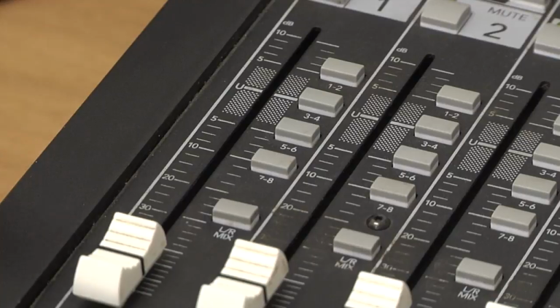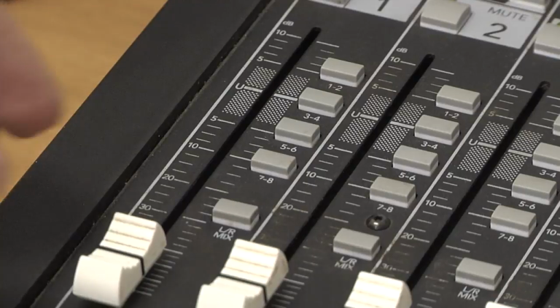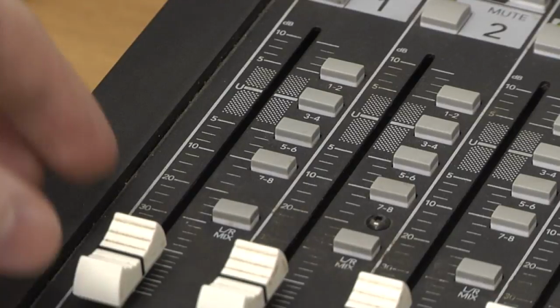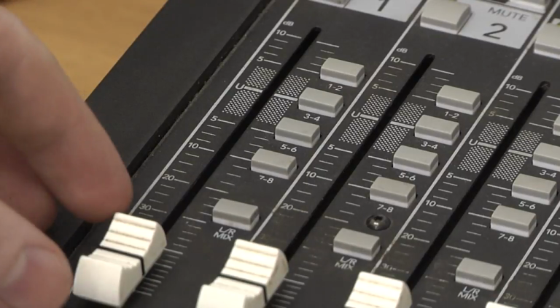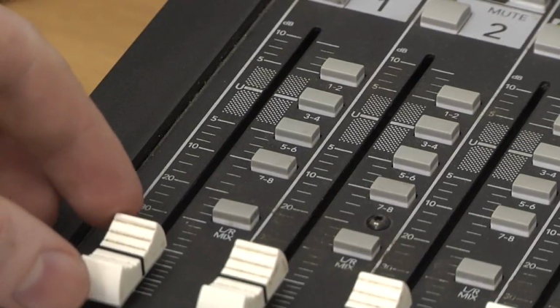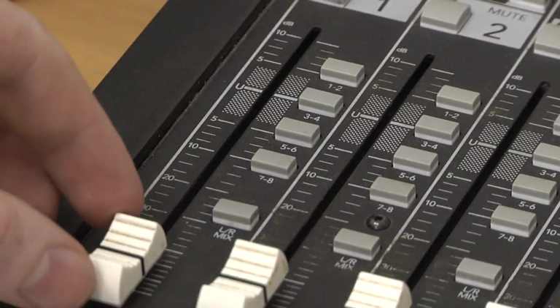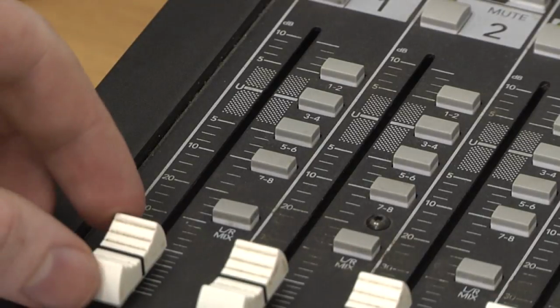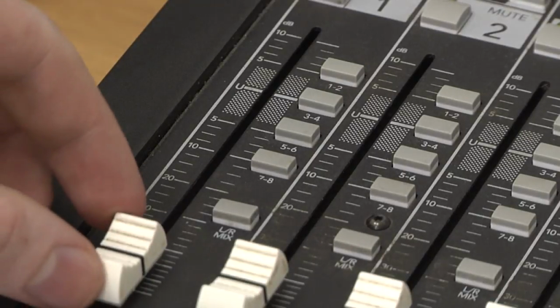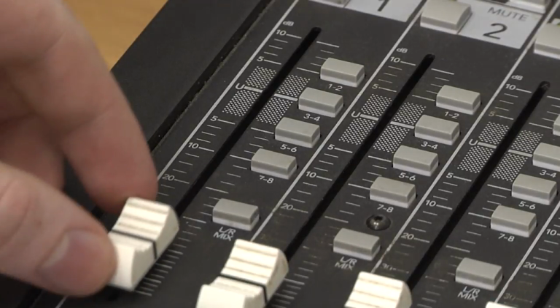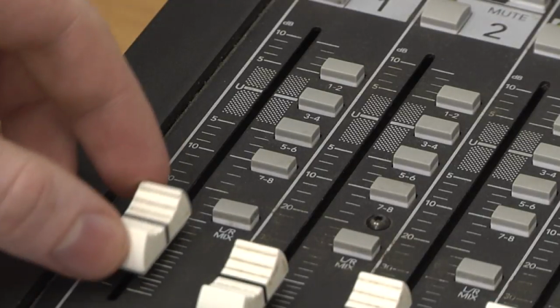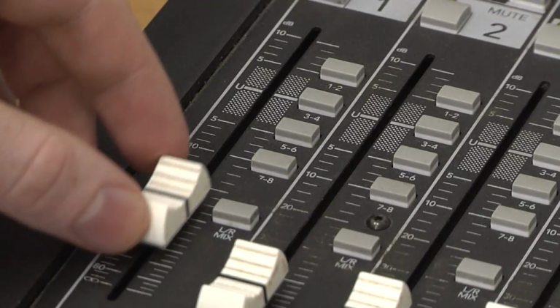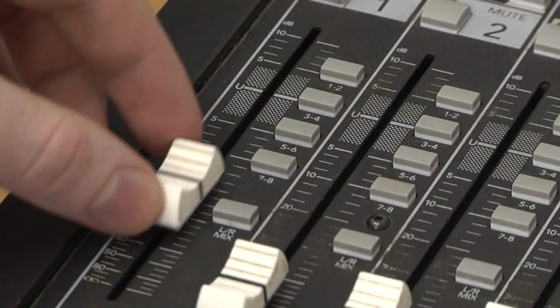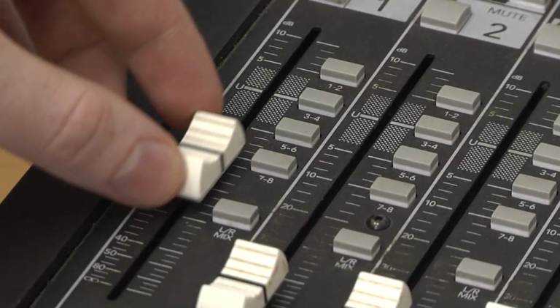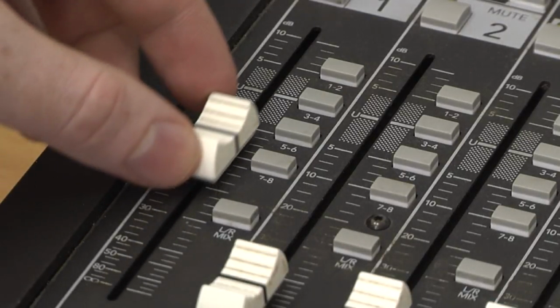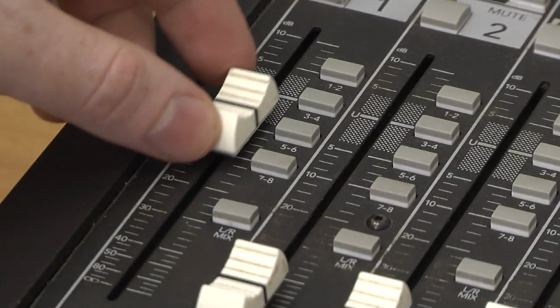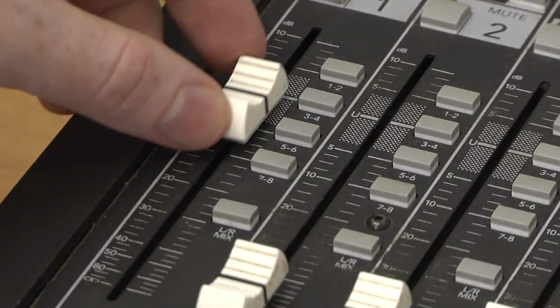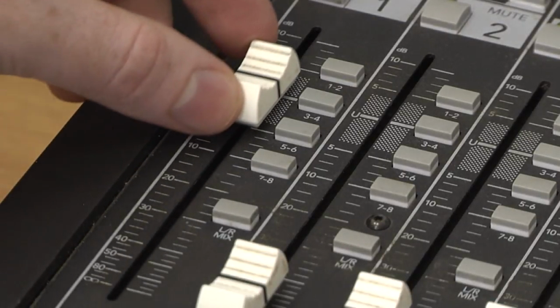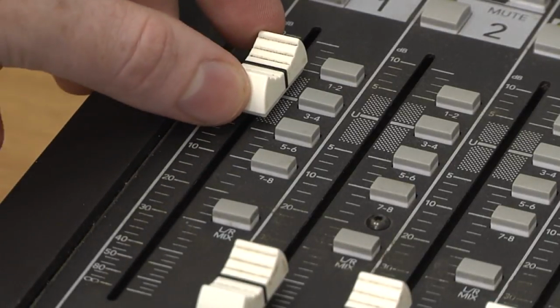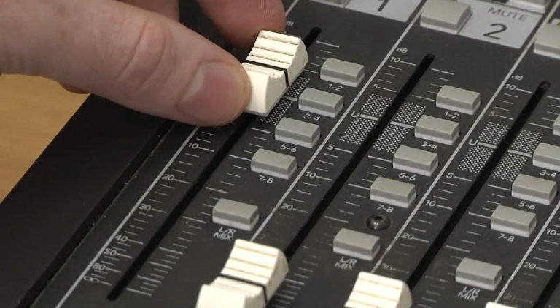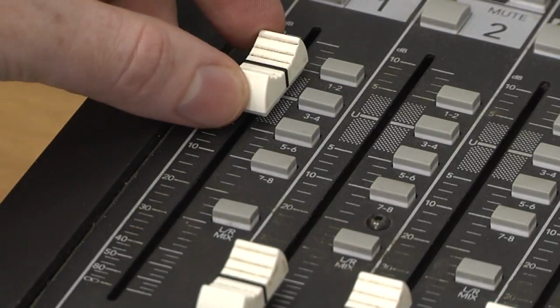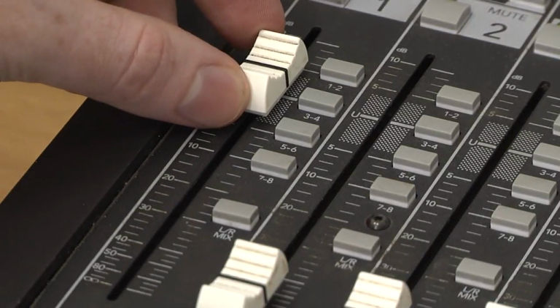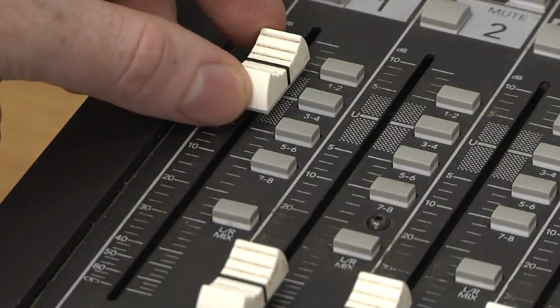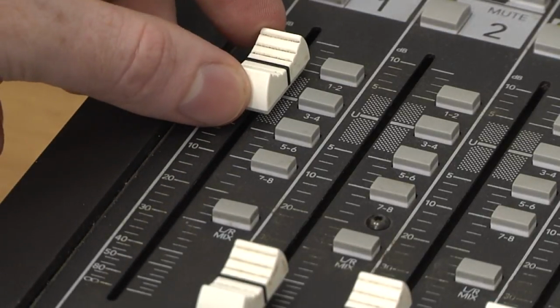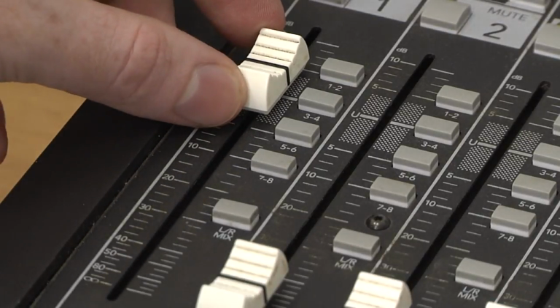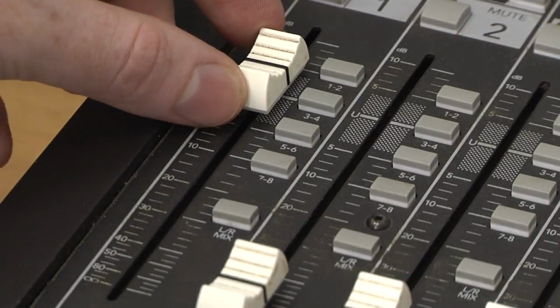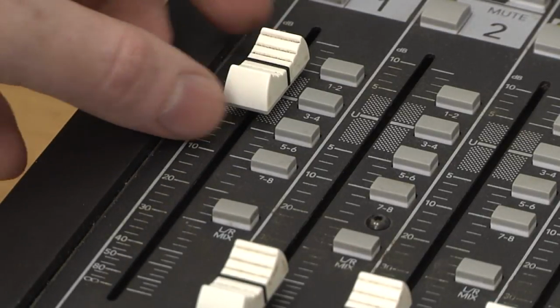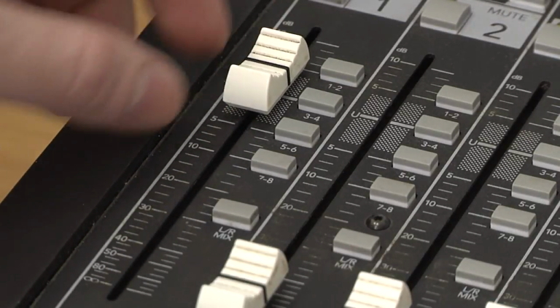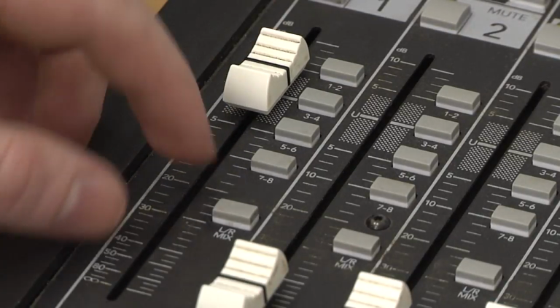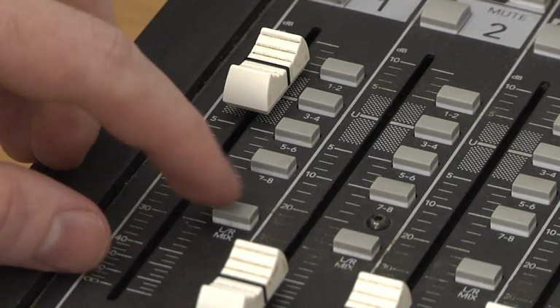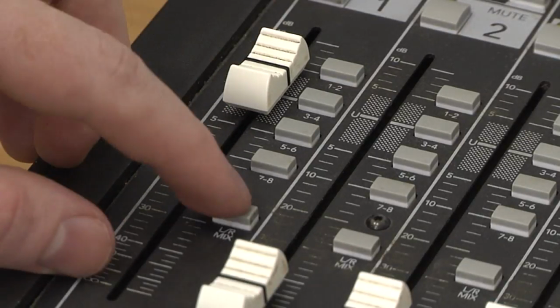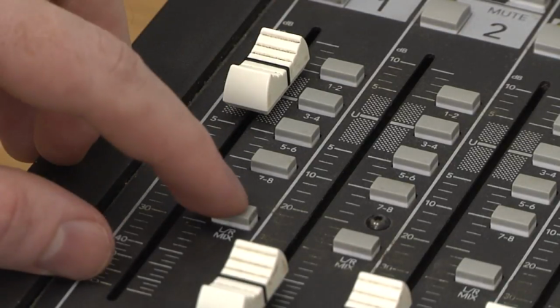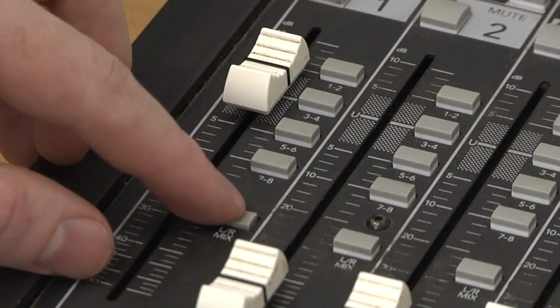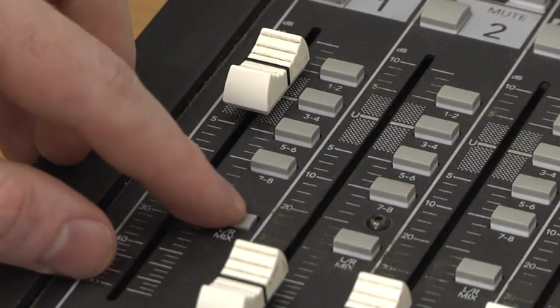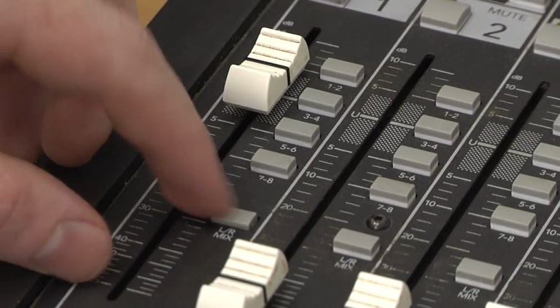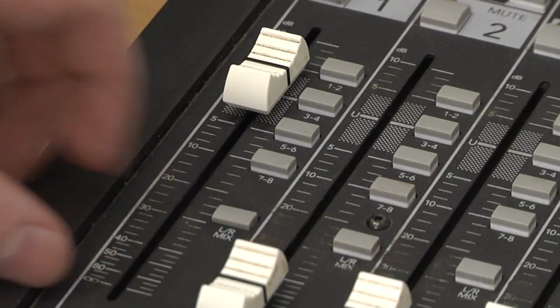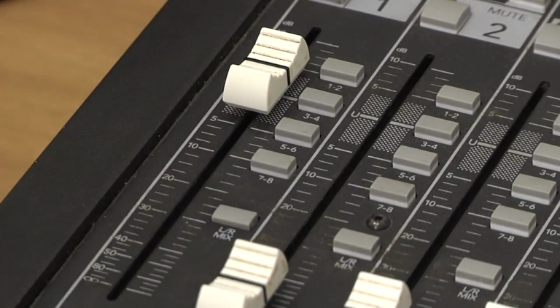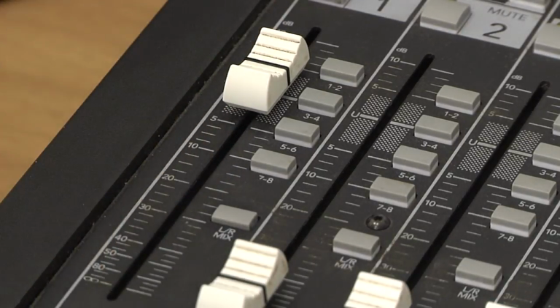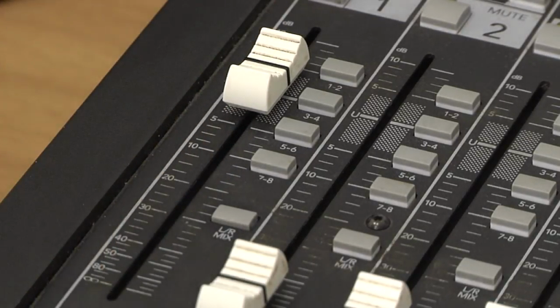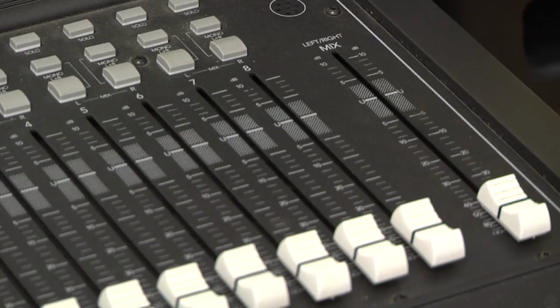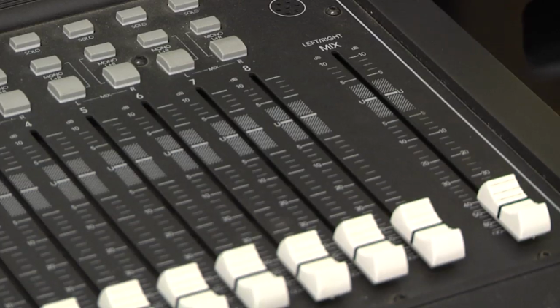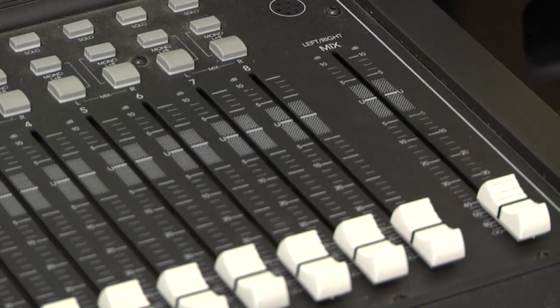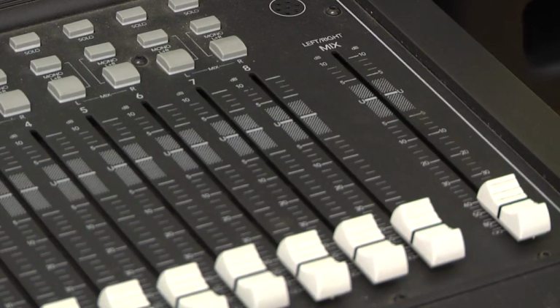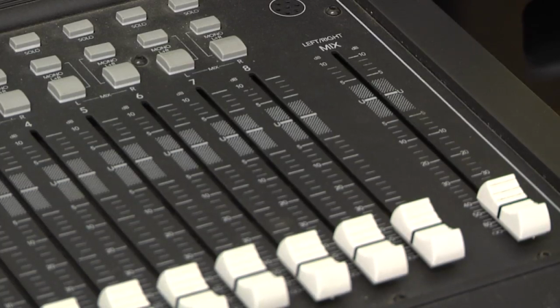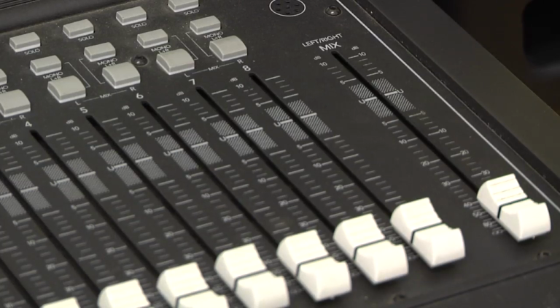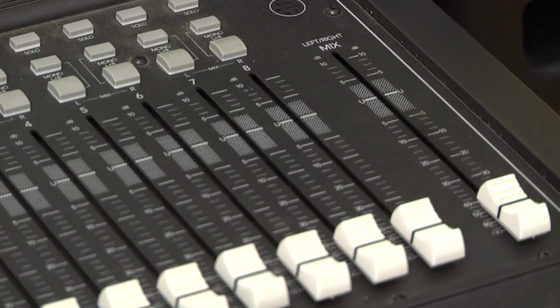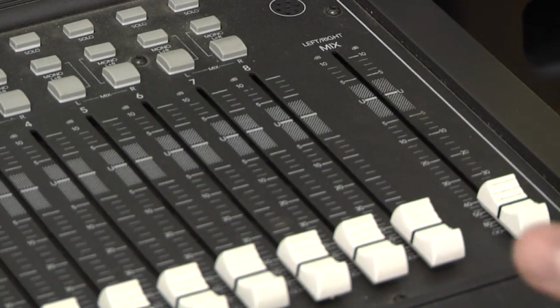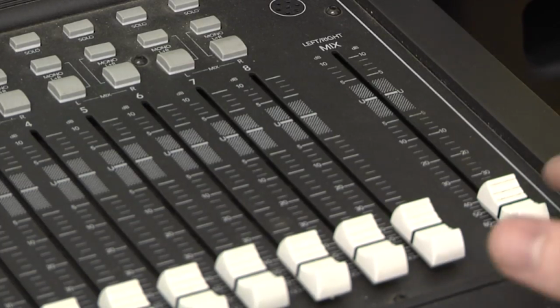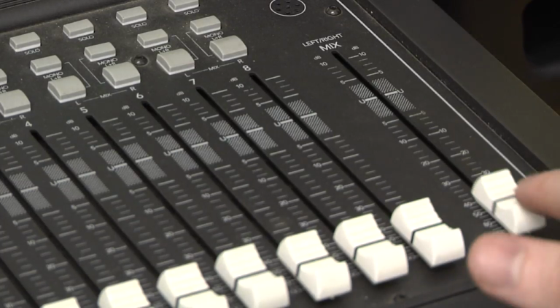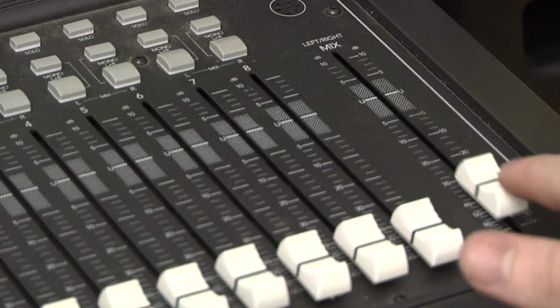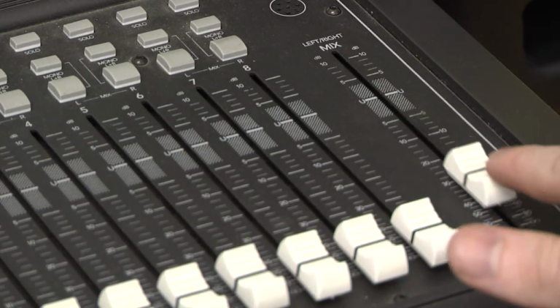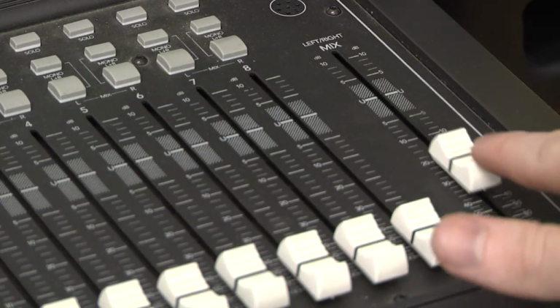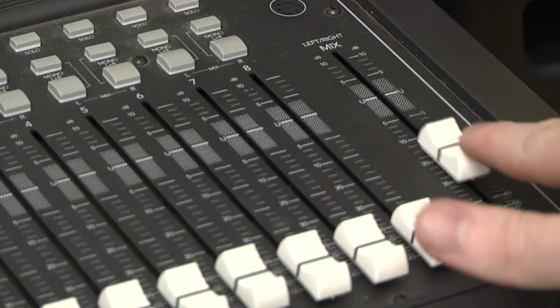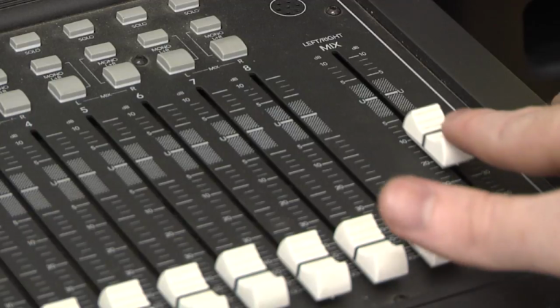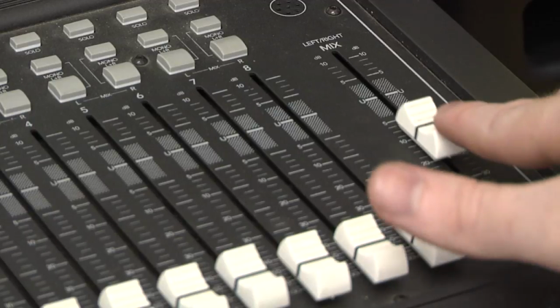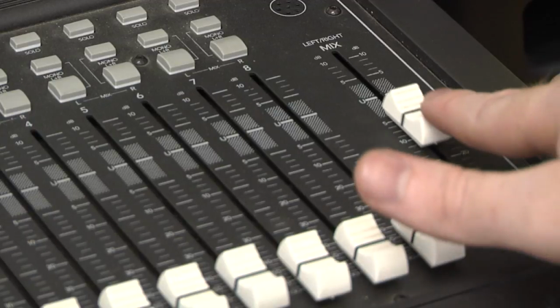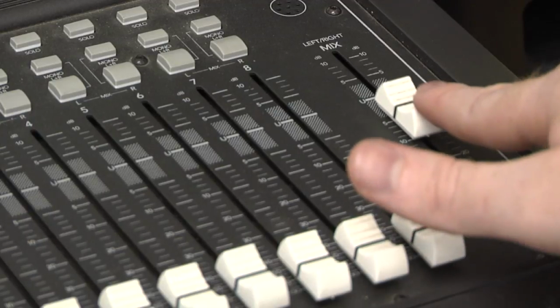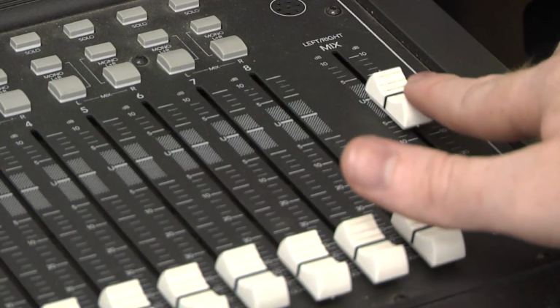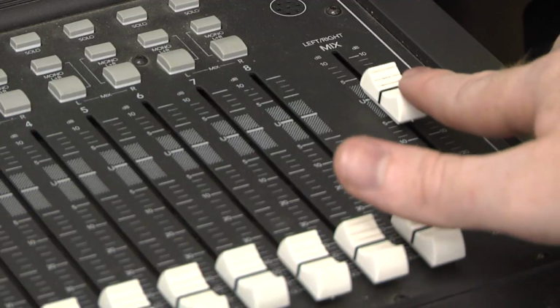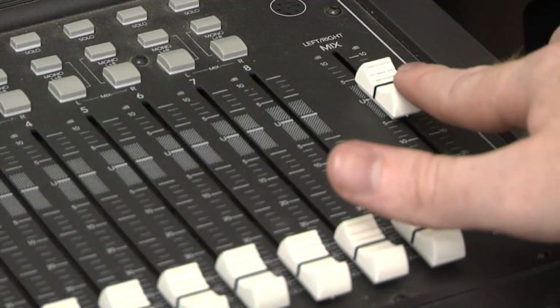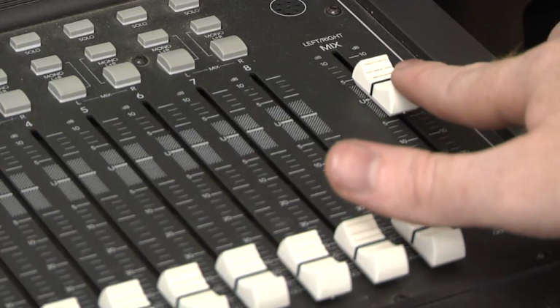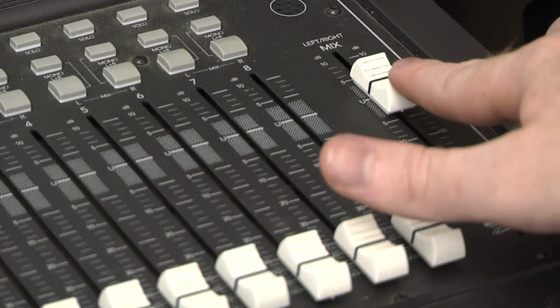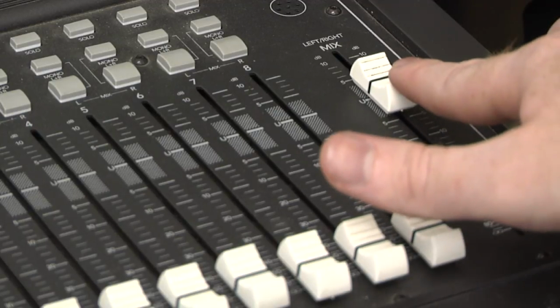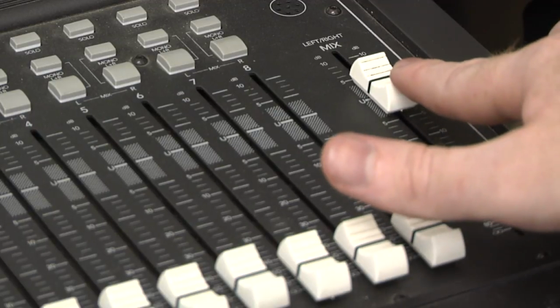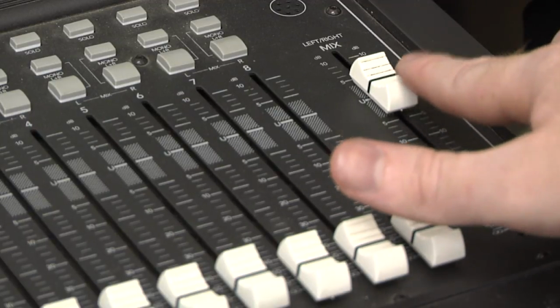Set the channel fader to Unity Gain and assign it to the main mix. Then, do the same for your main mix fader.